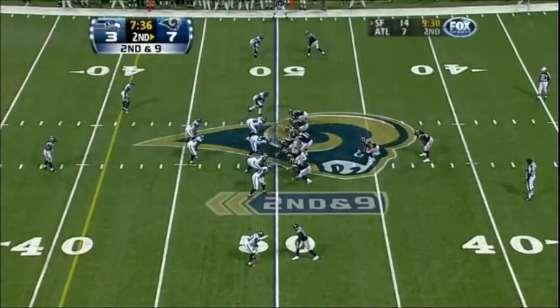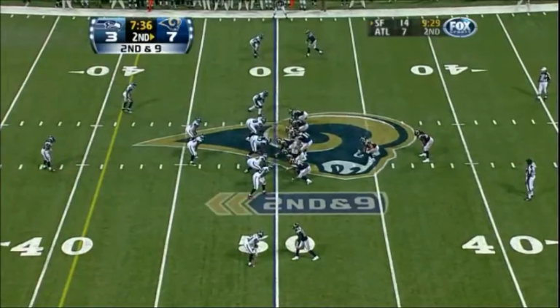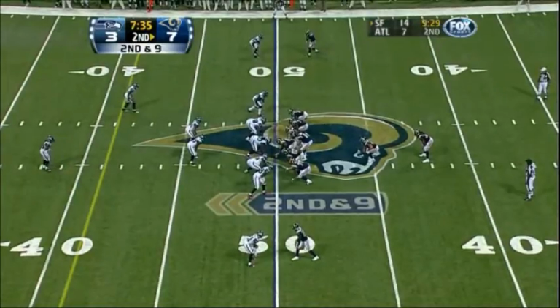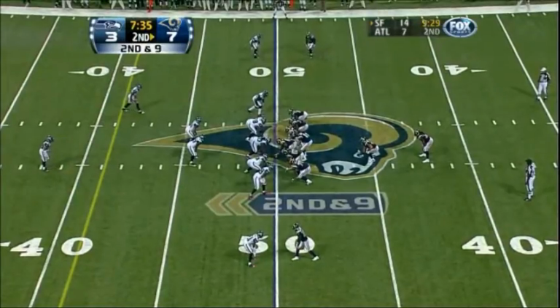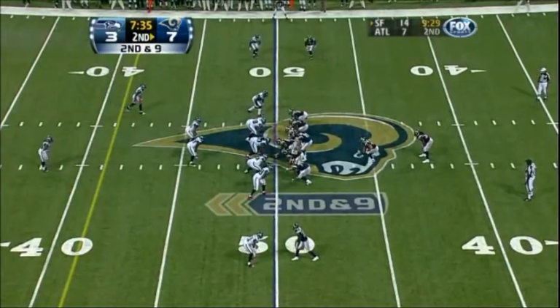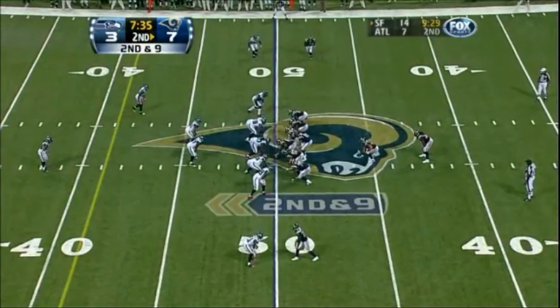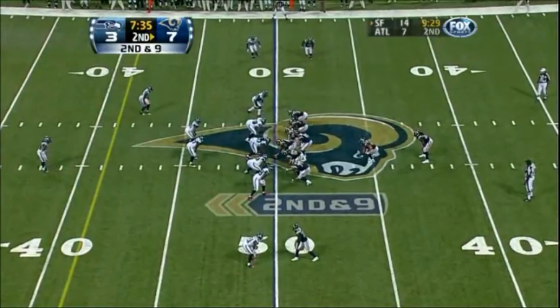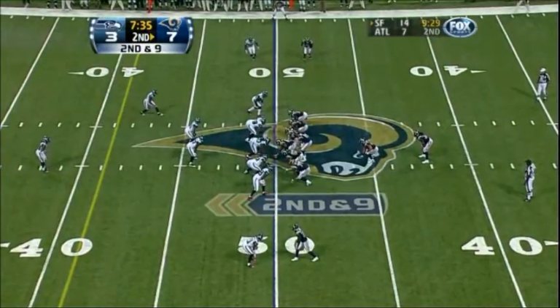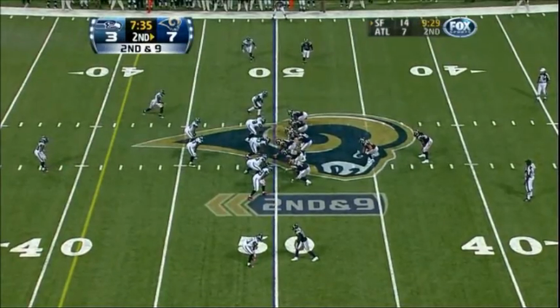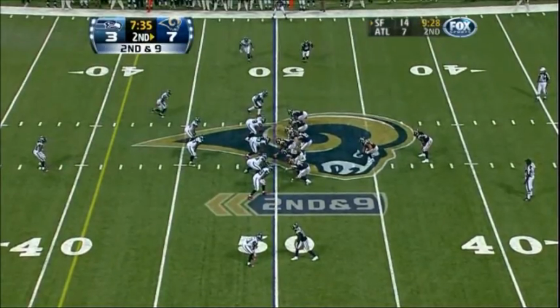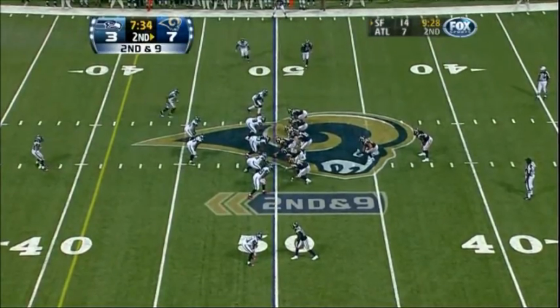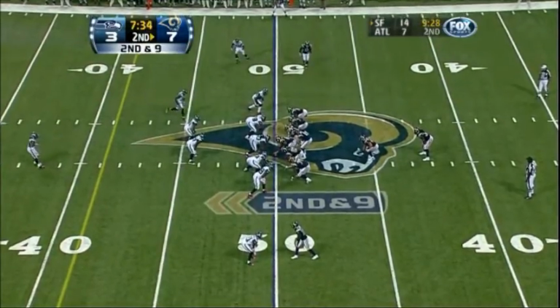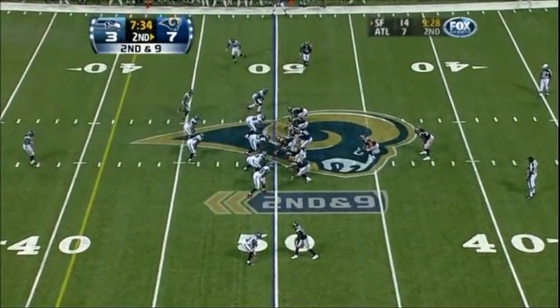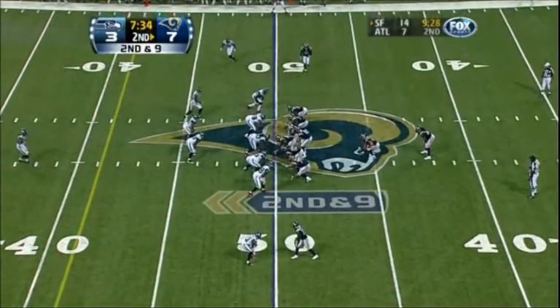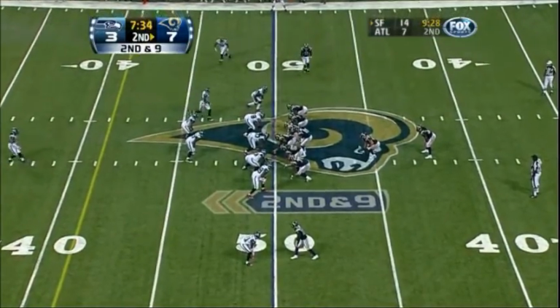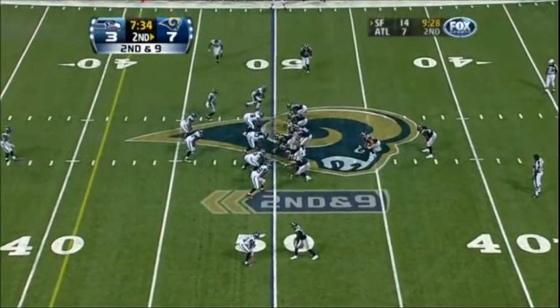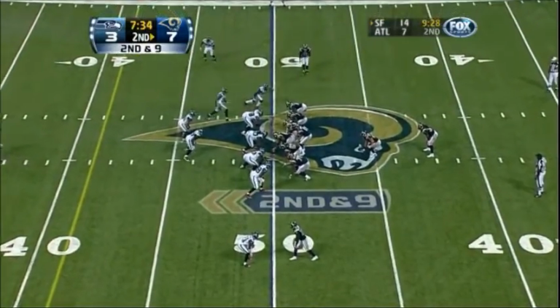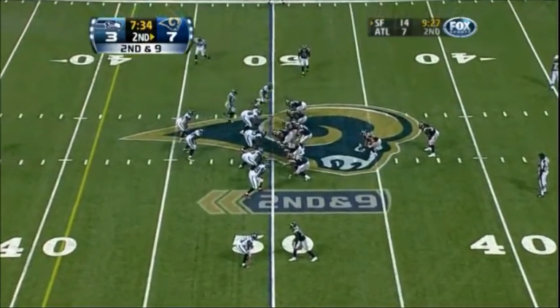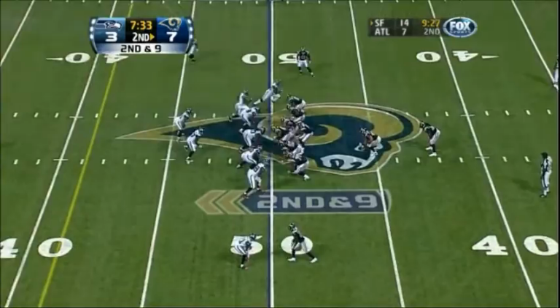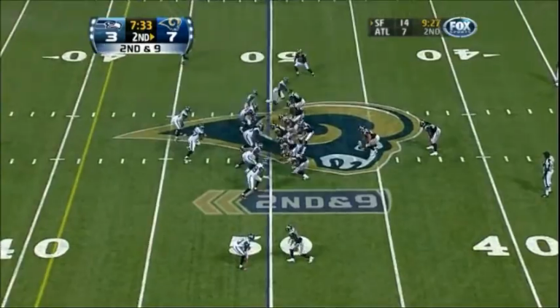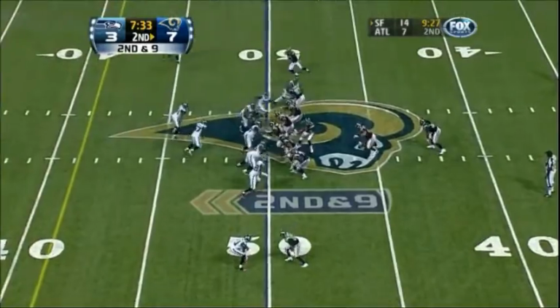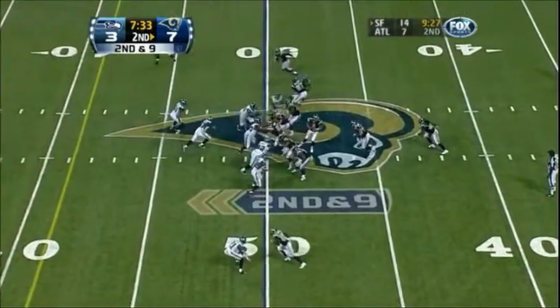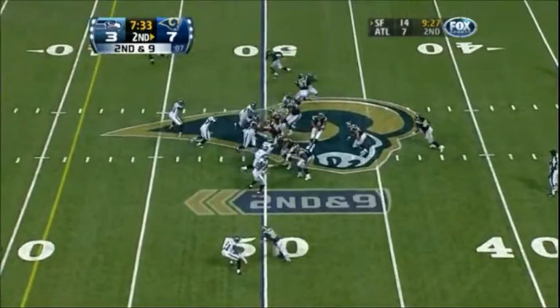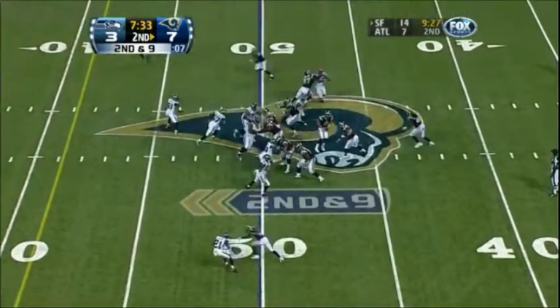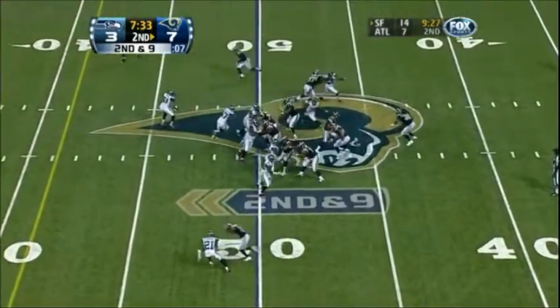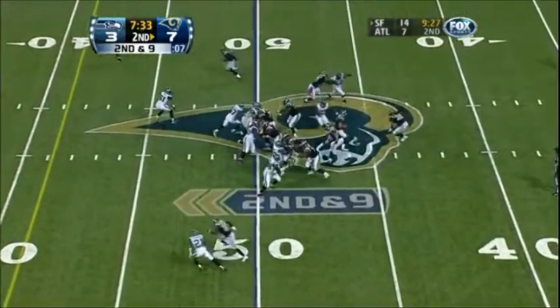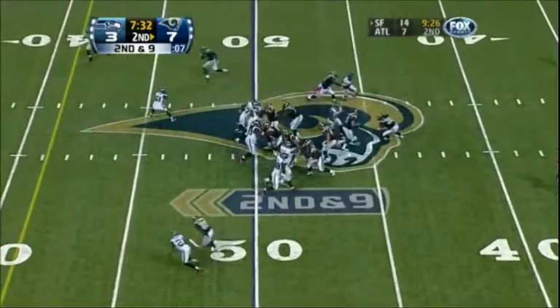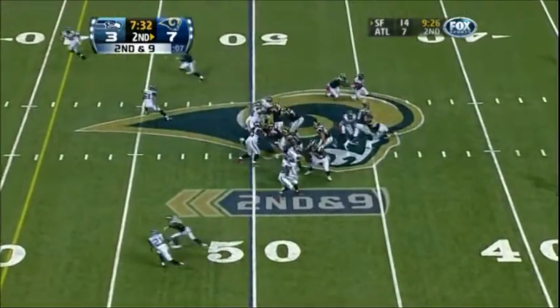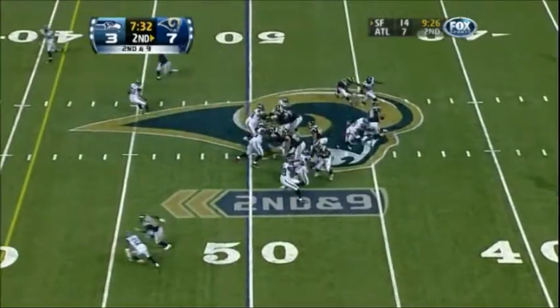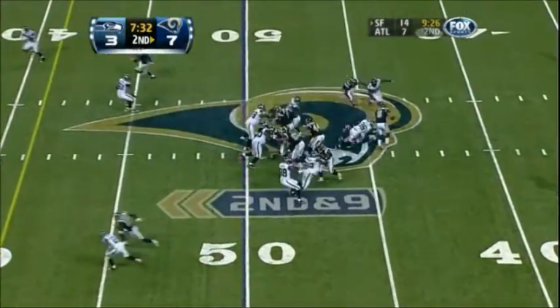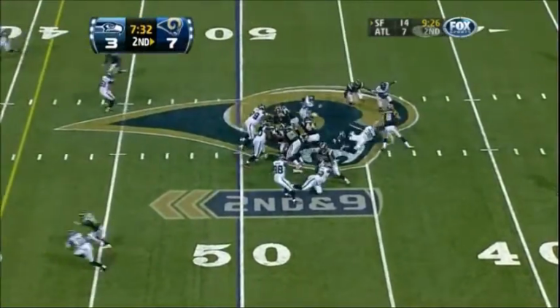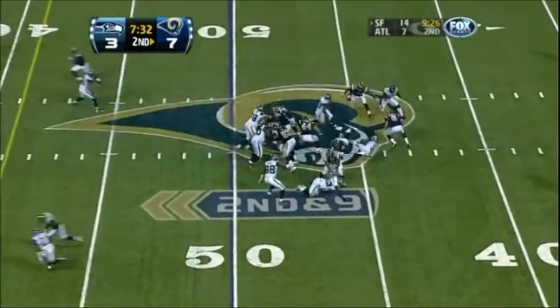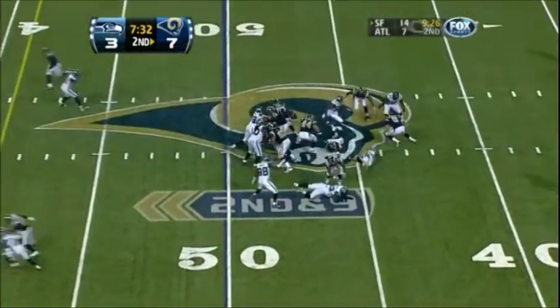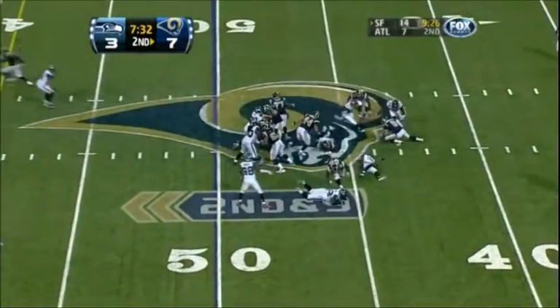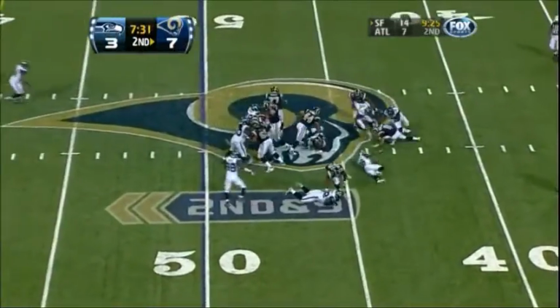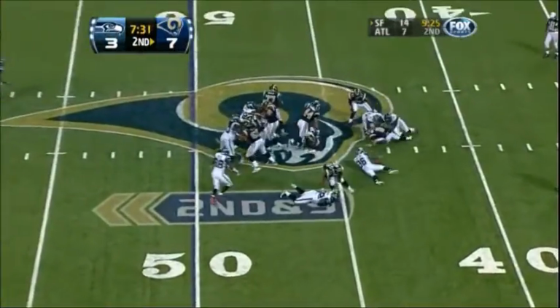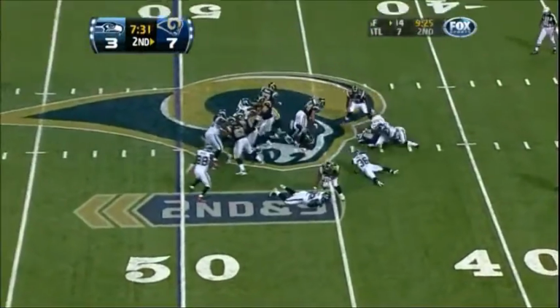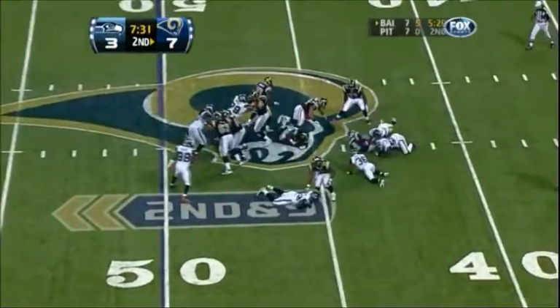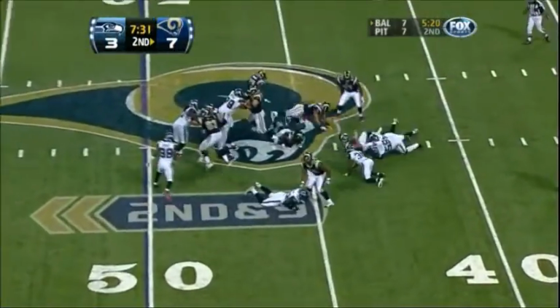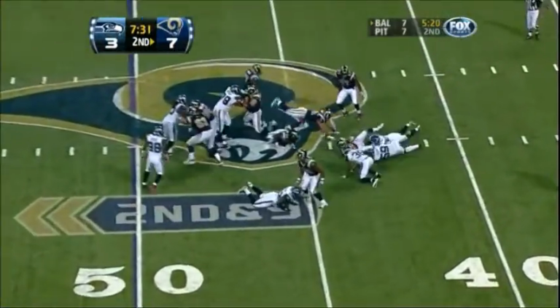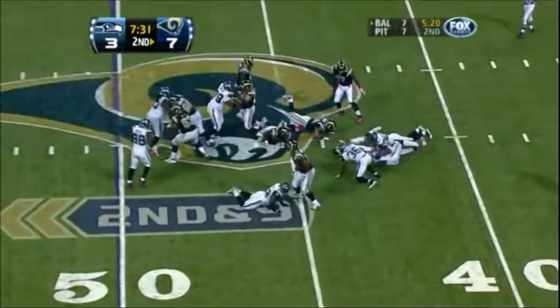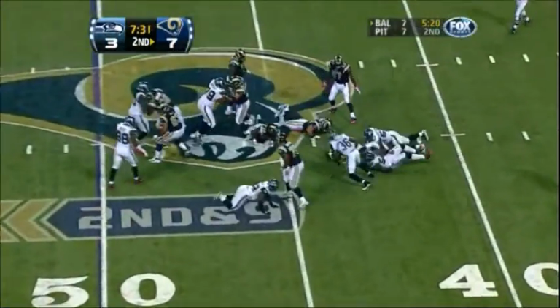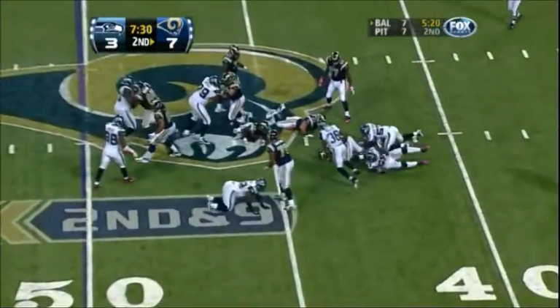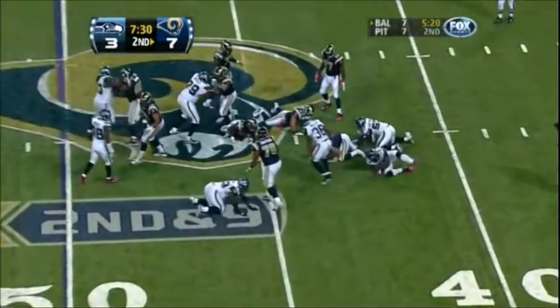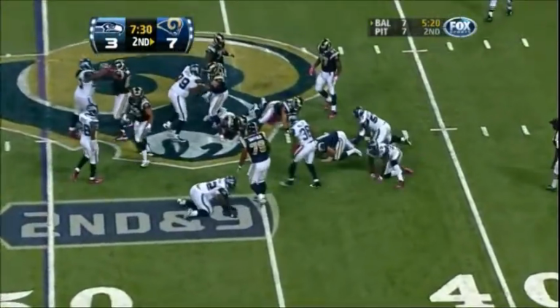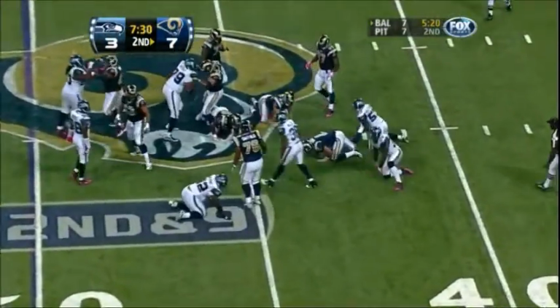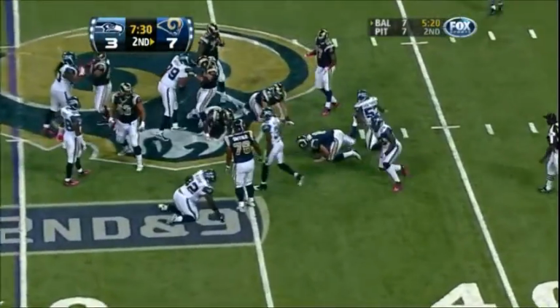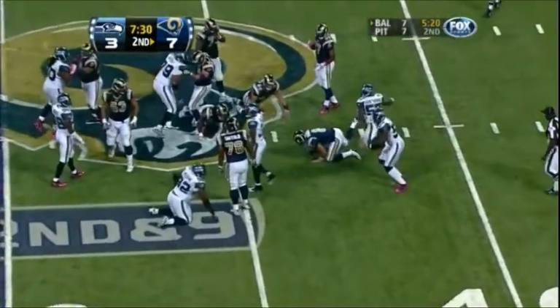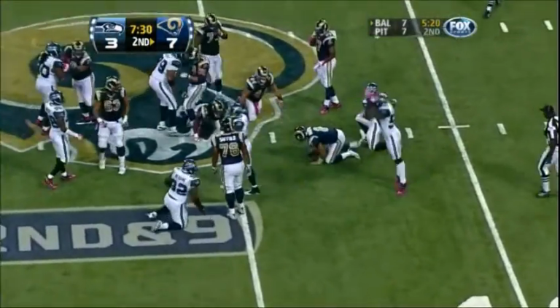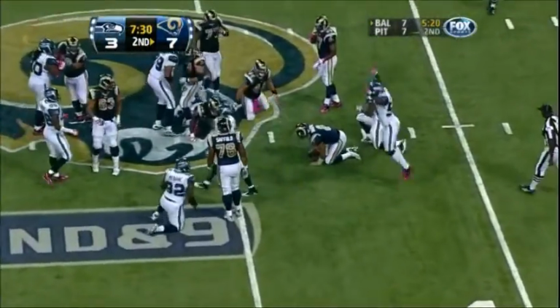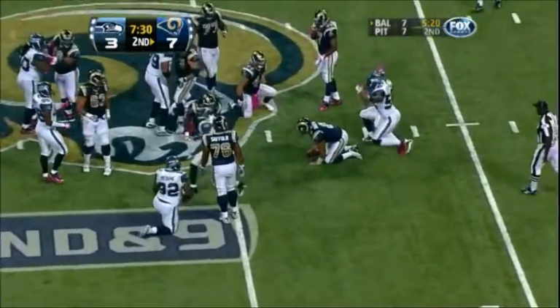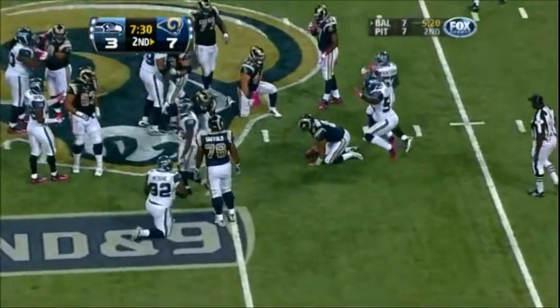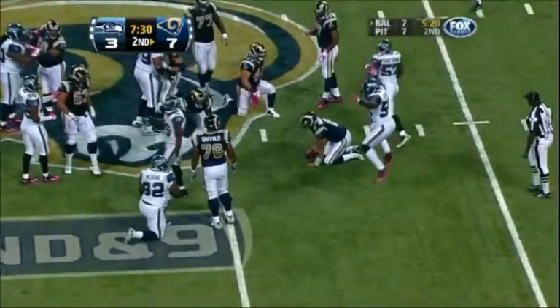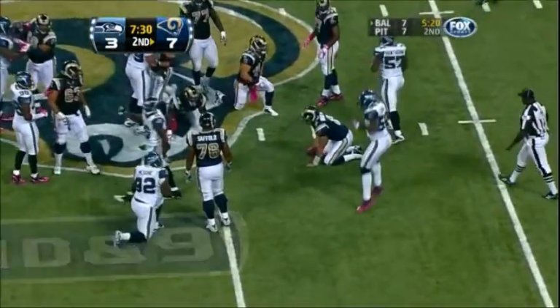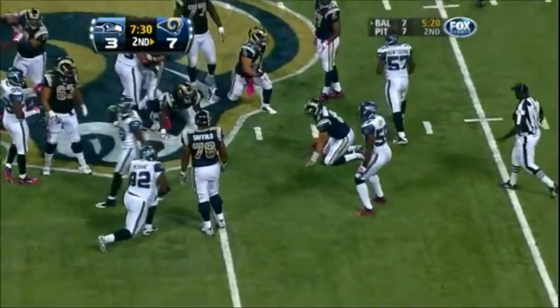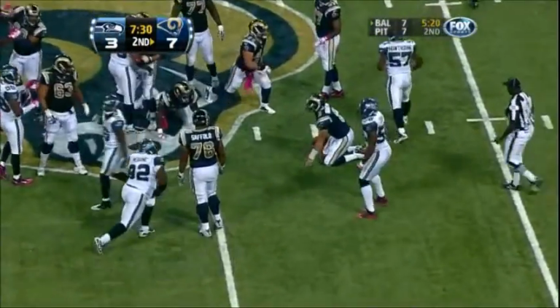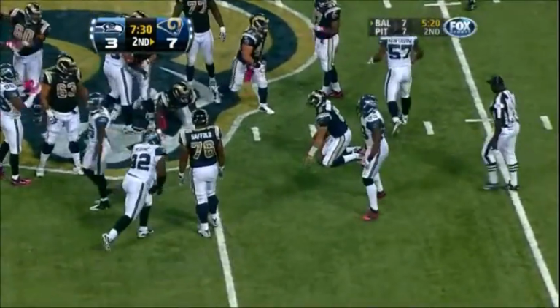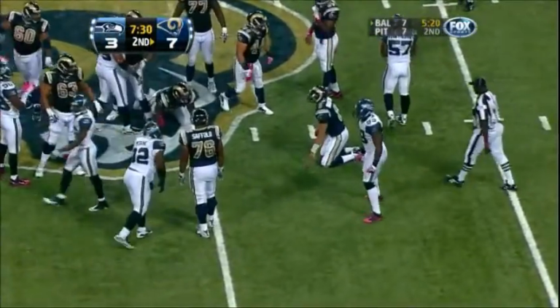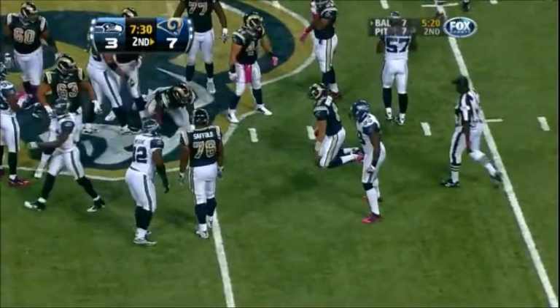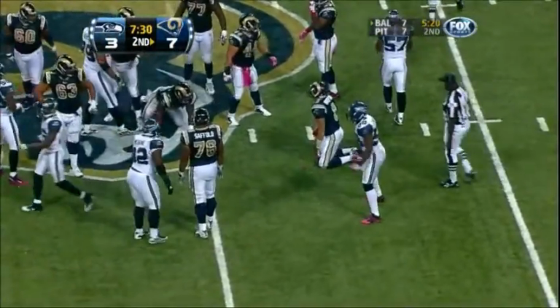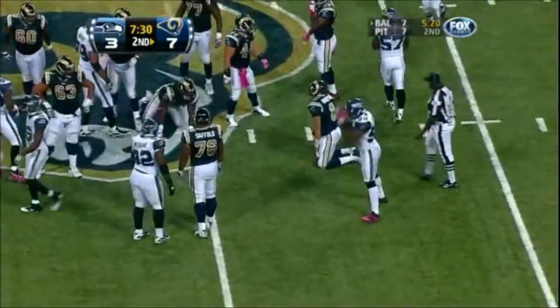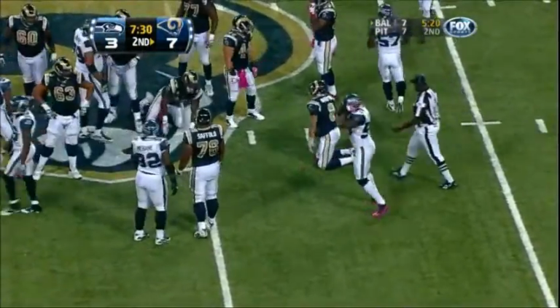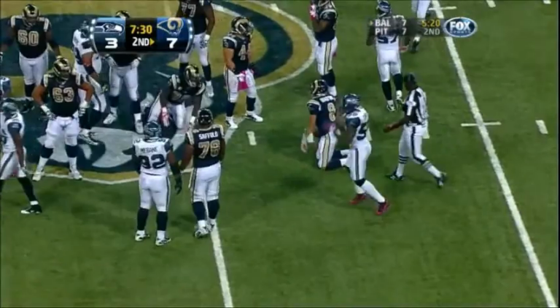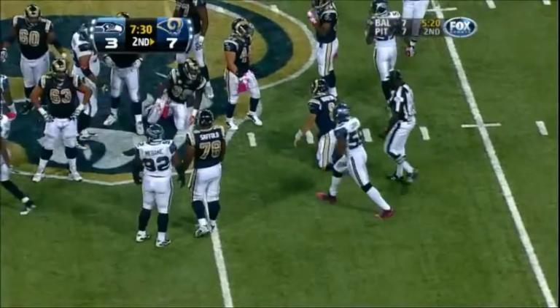Second down and nine, right at midfield. The running back hit in the backfield — oh my goodness, it was a jailbreak back there.